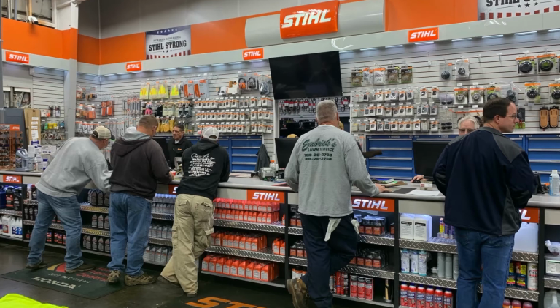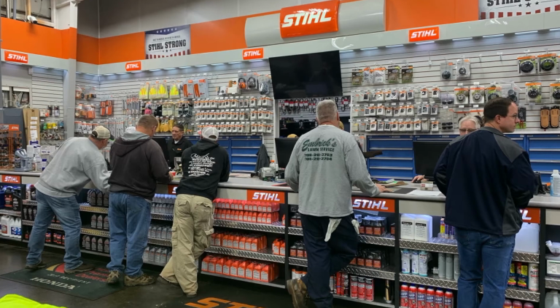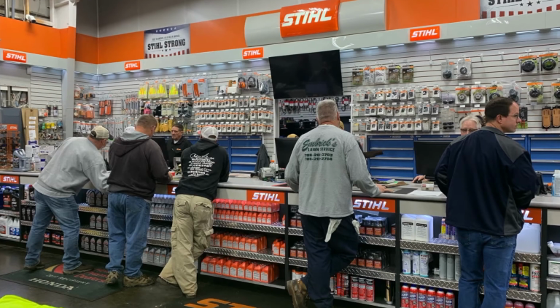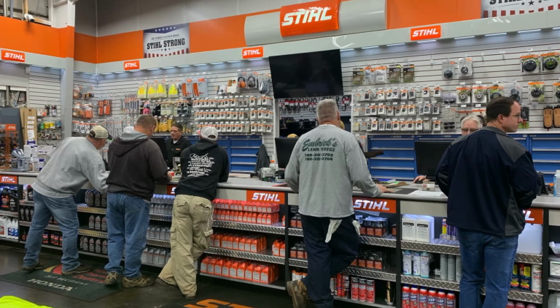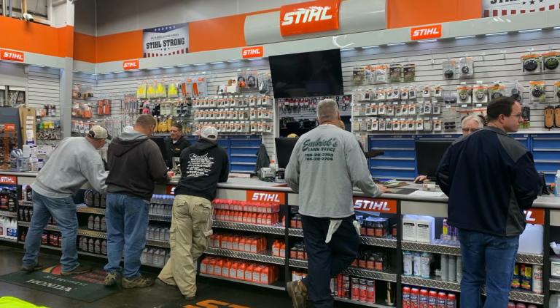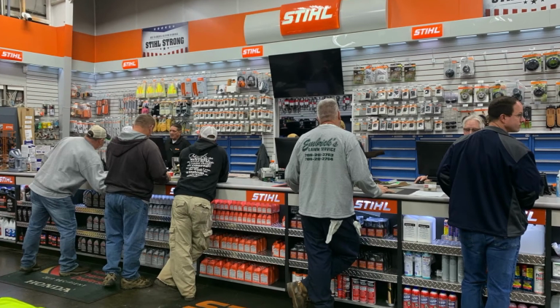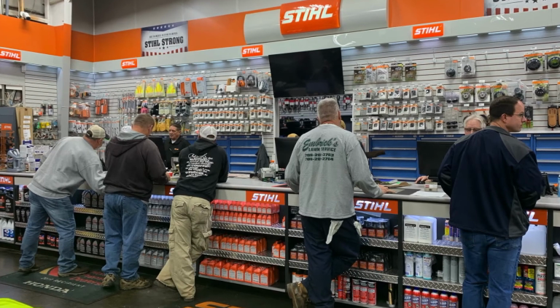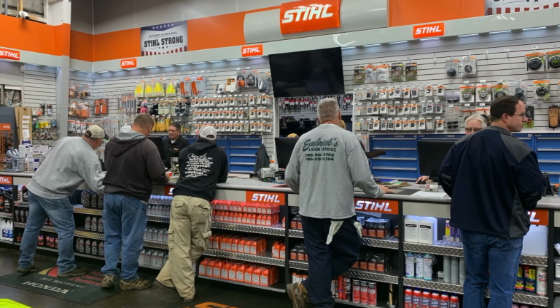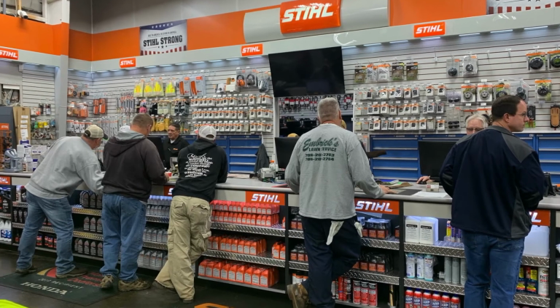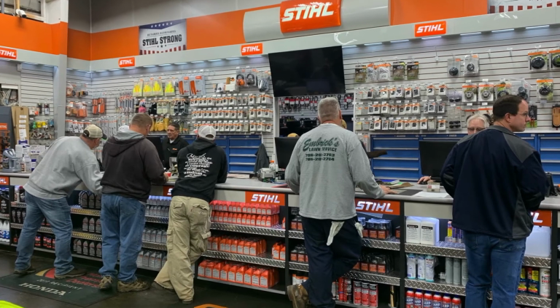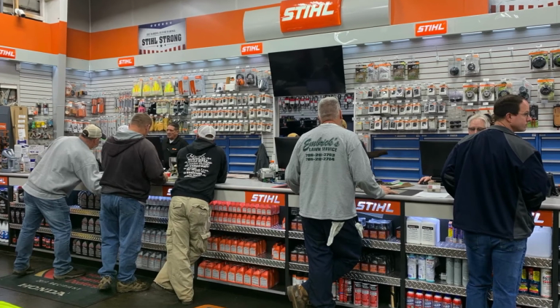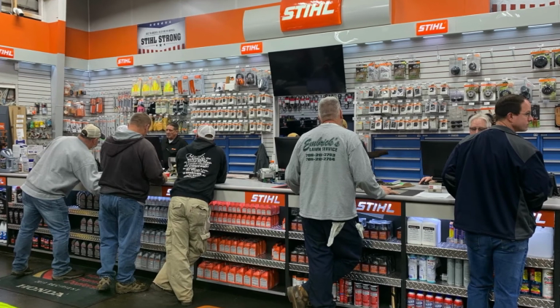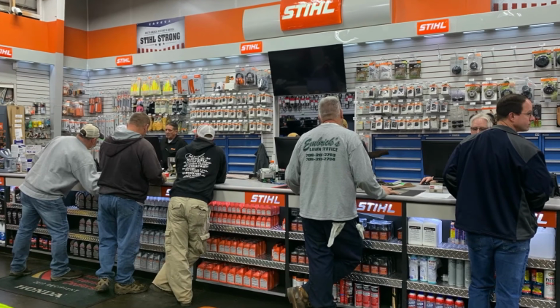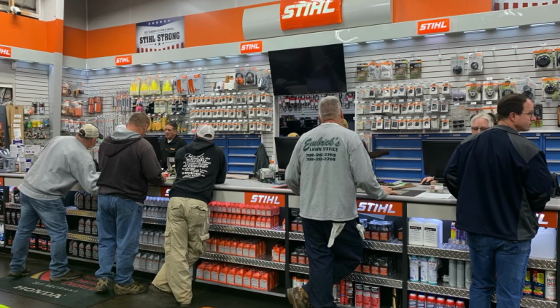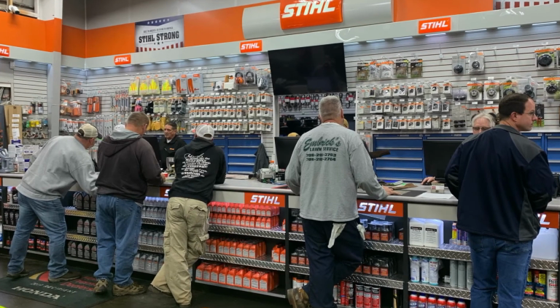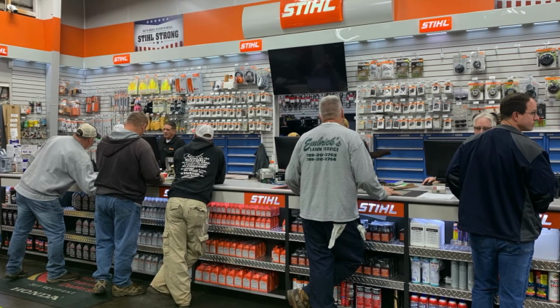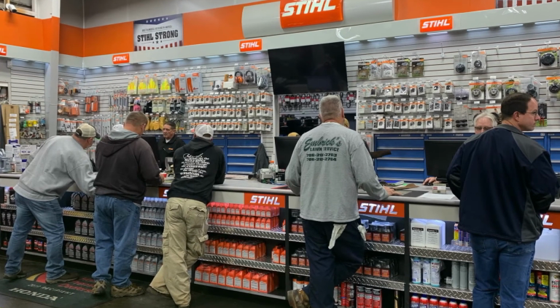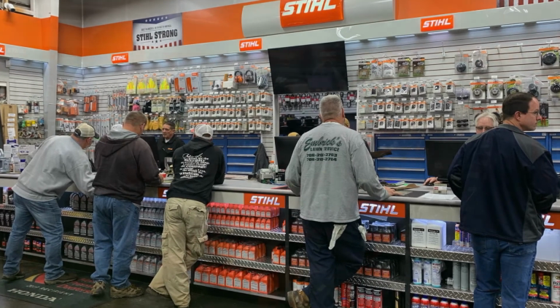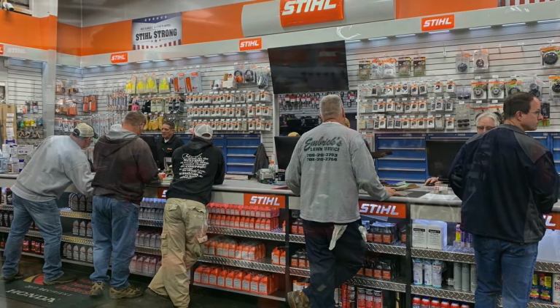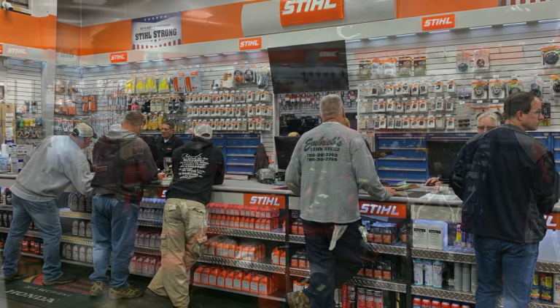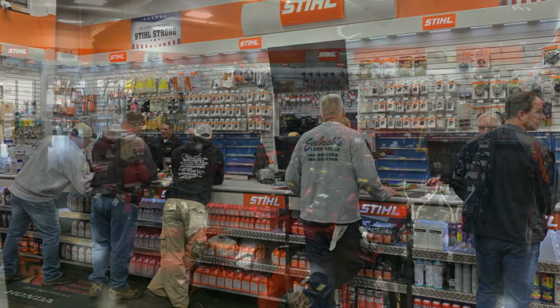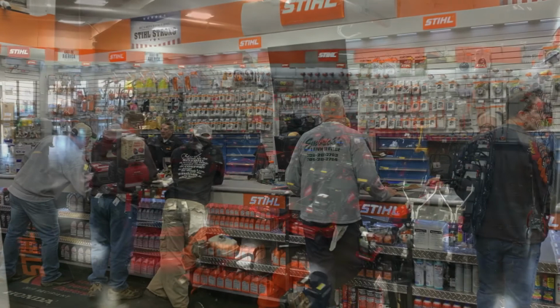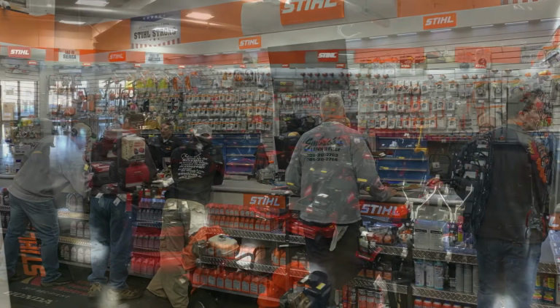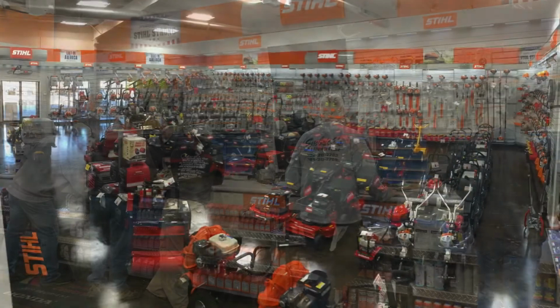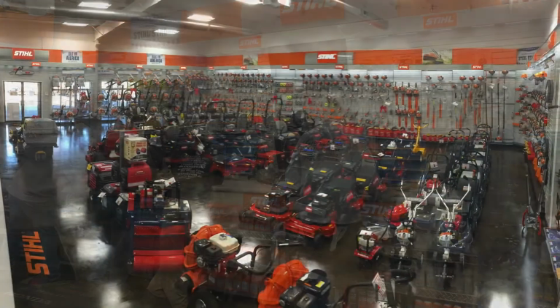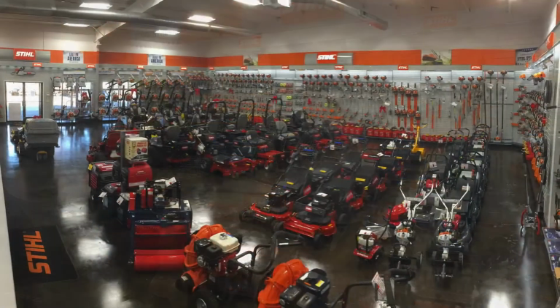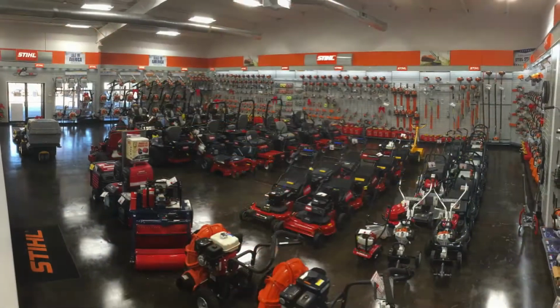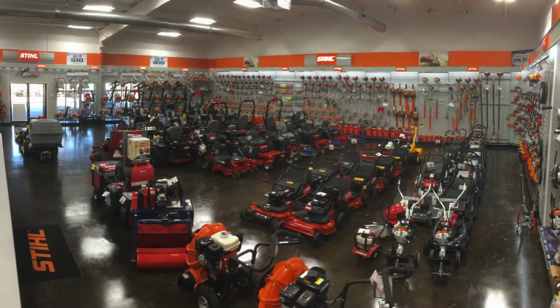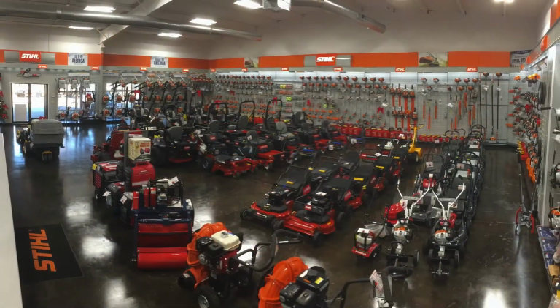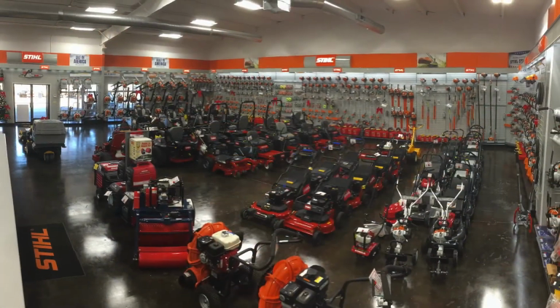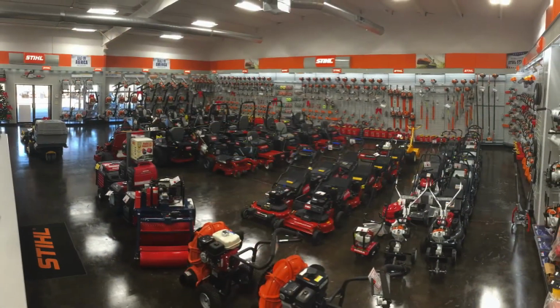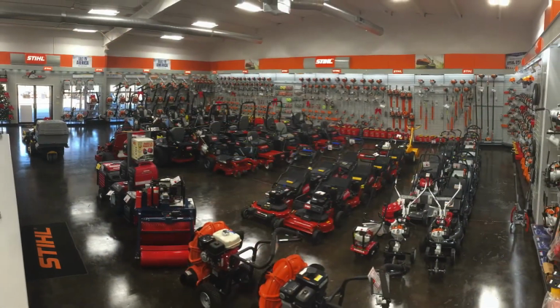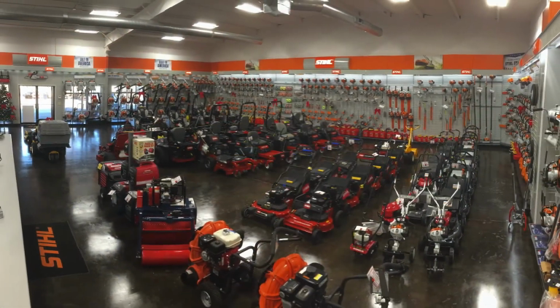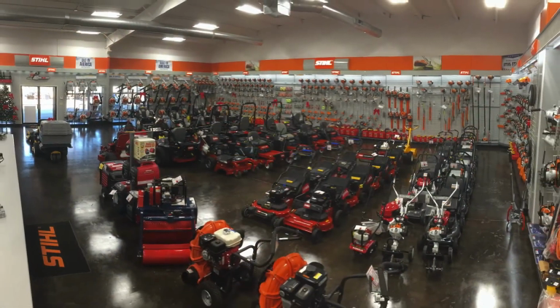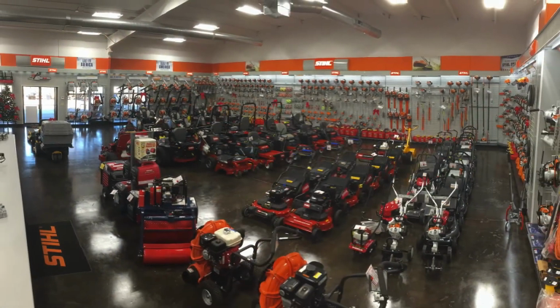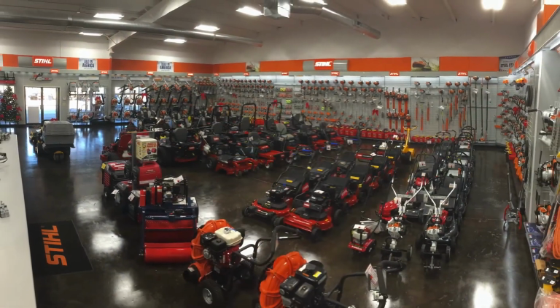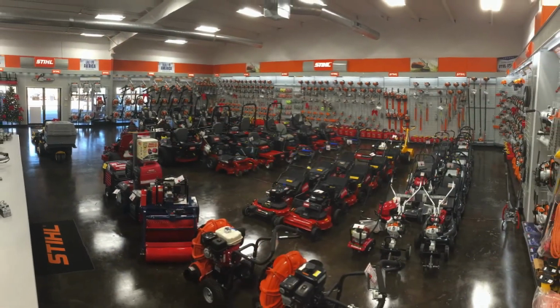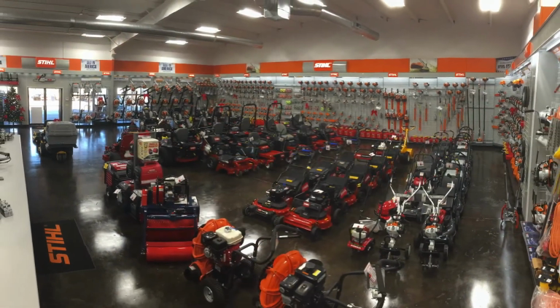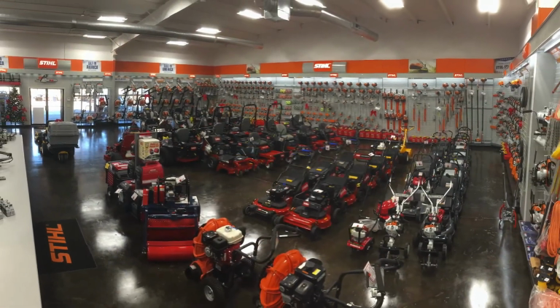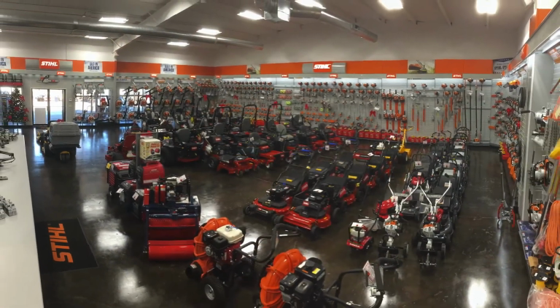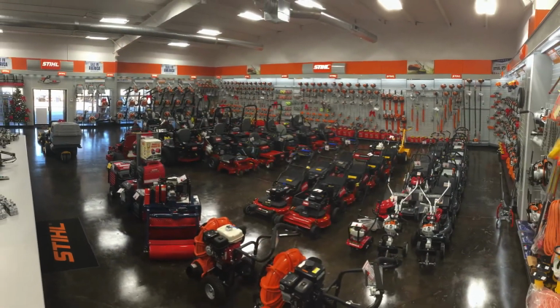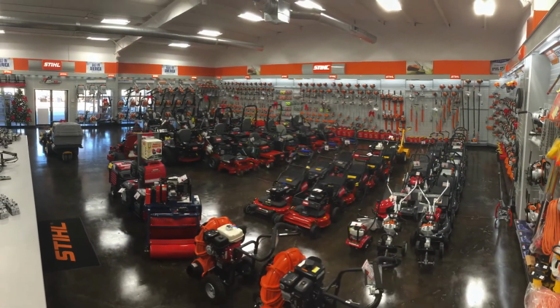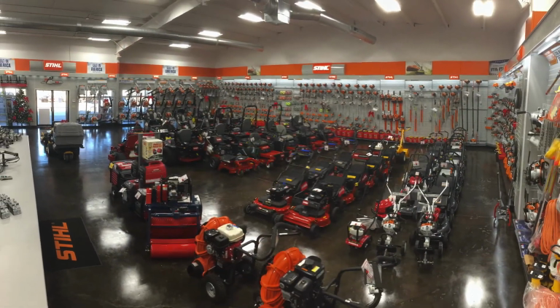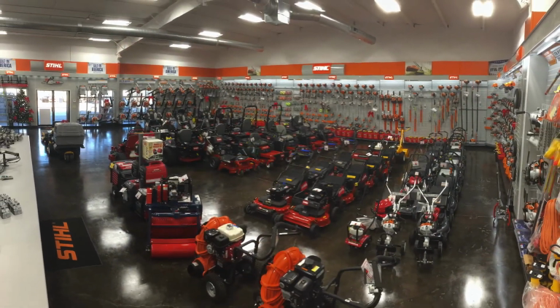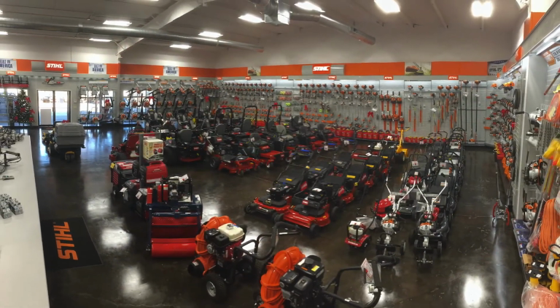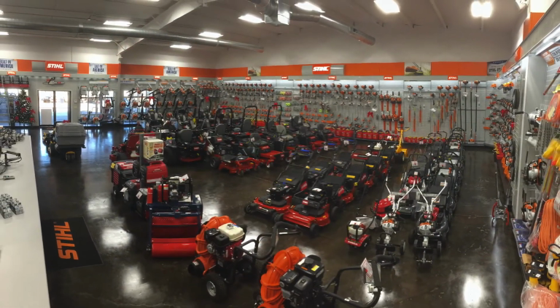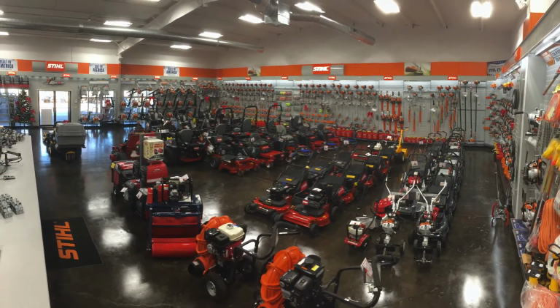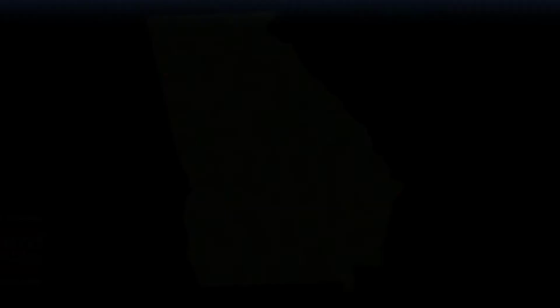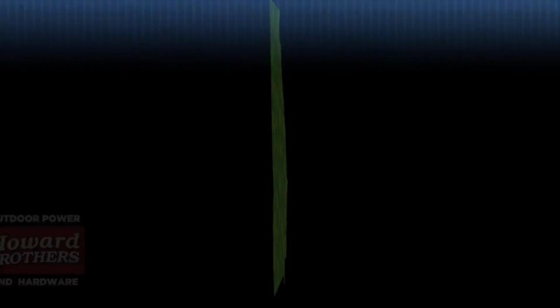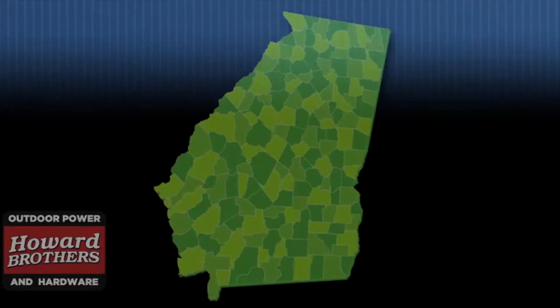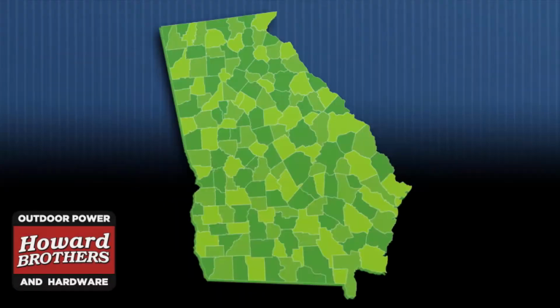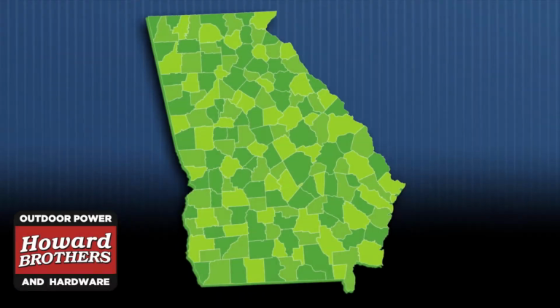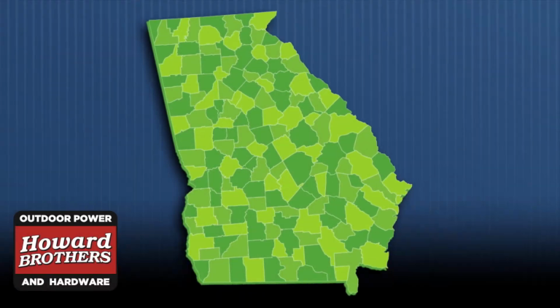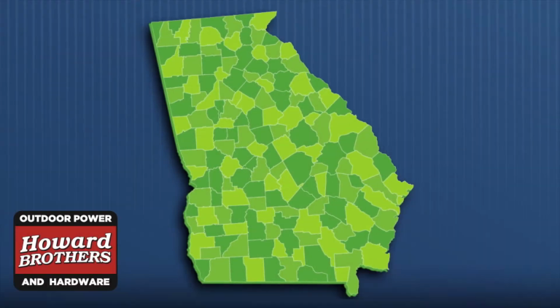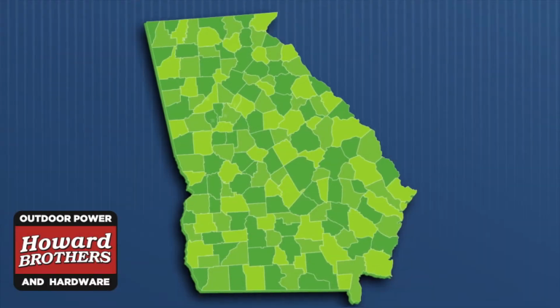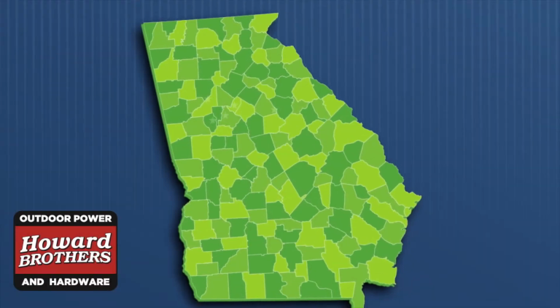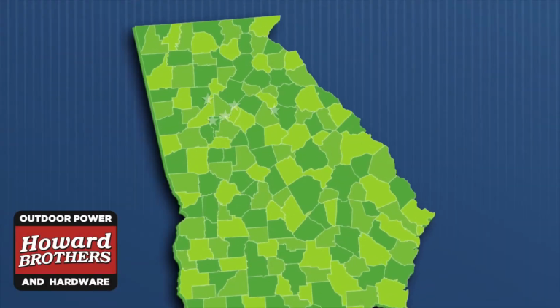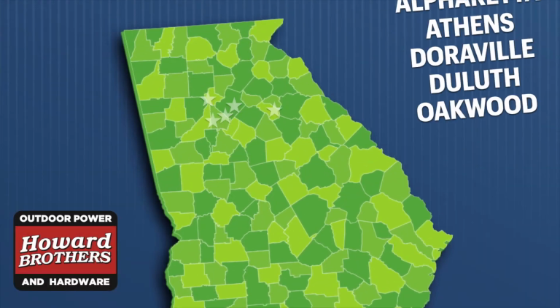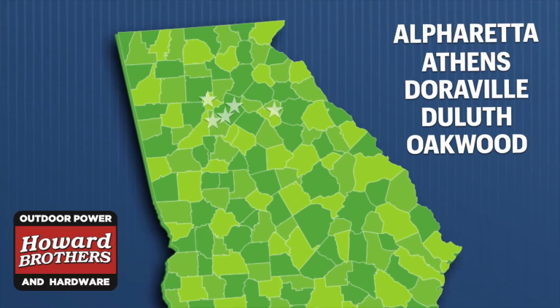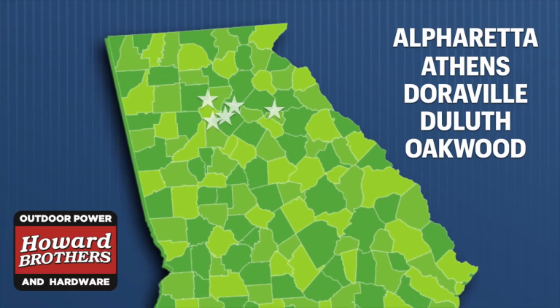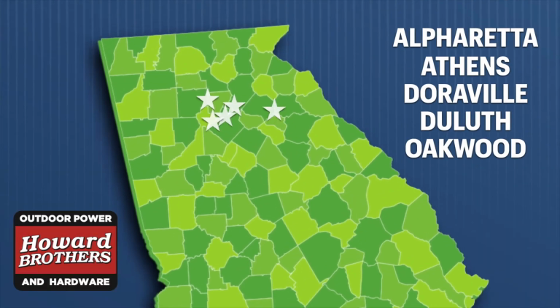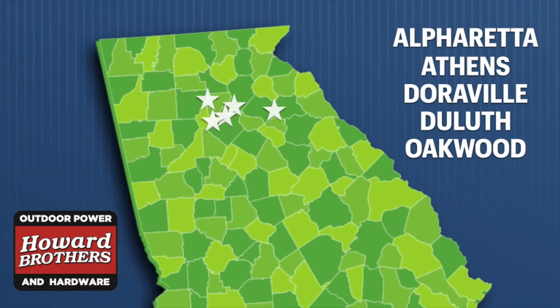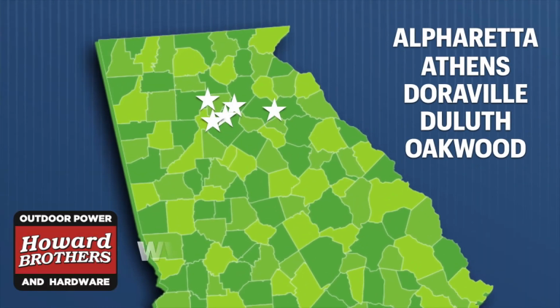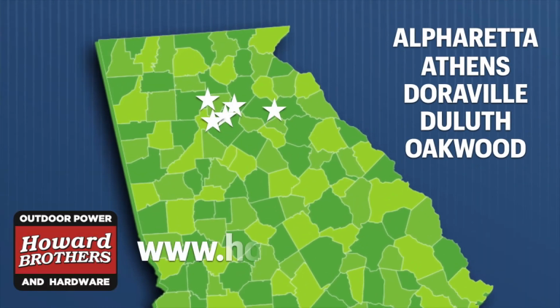The Athens team is here to serve you. They've got knowledge and know-how and really want to help. Stop by soon and let us wow you with the outdoor power equipment and customer service.